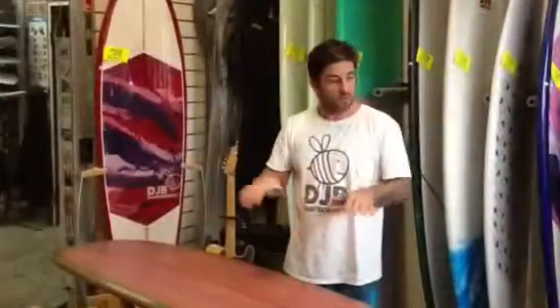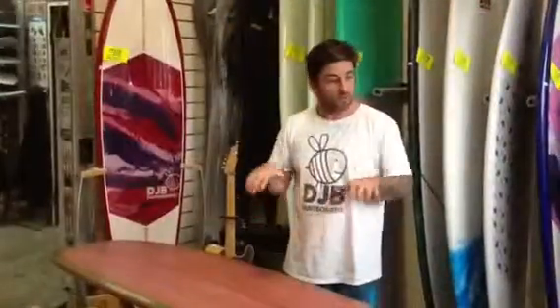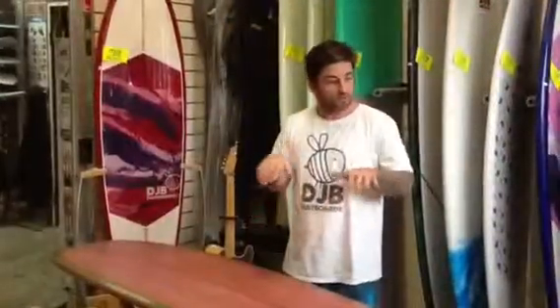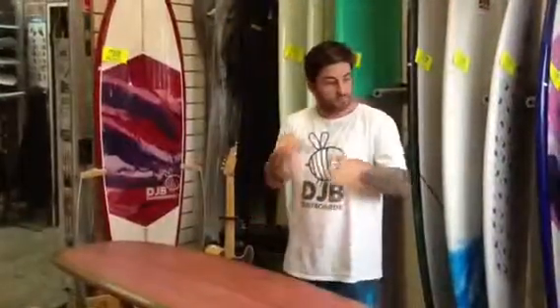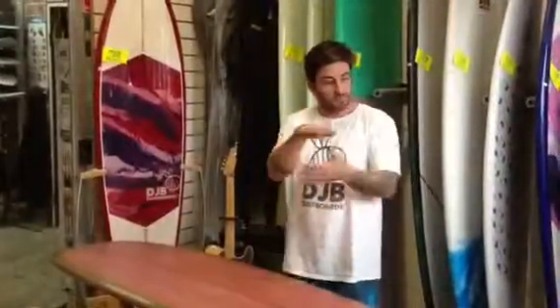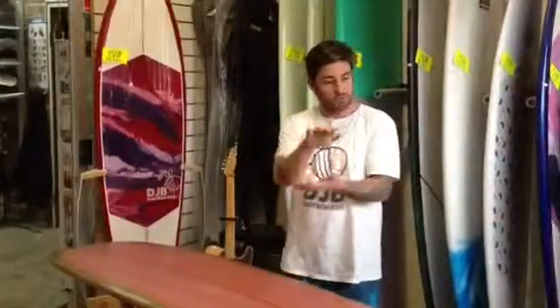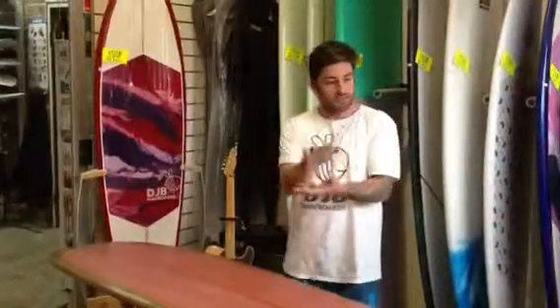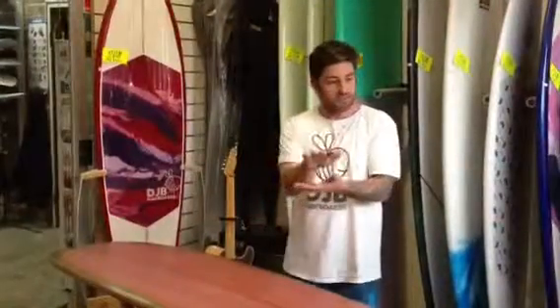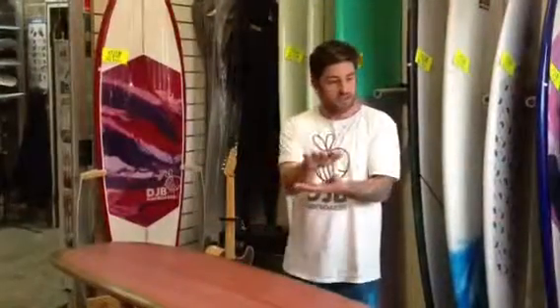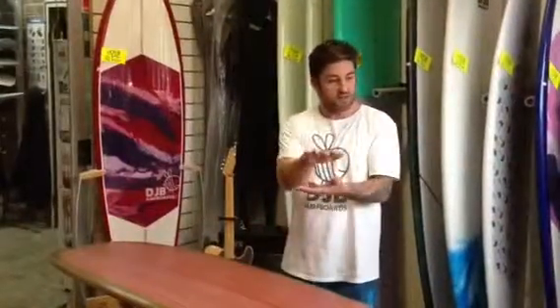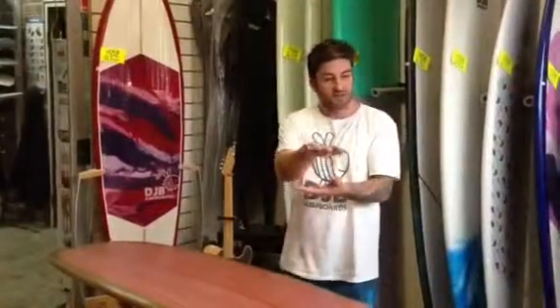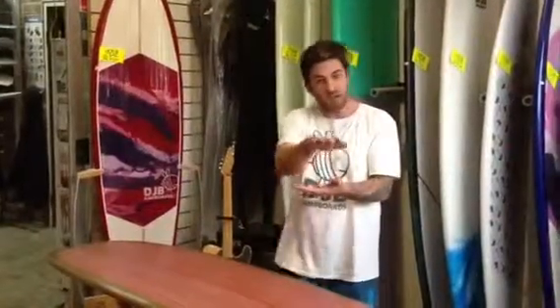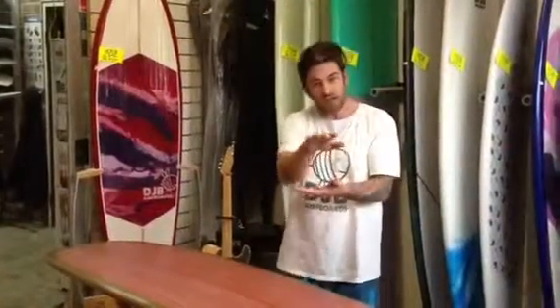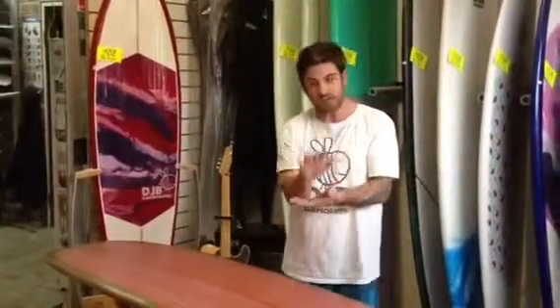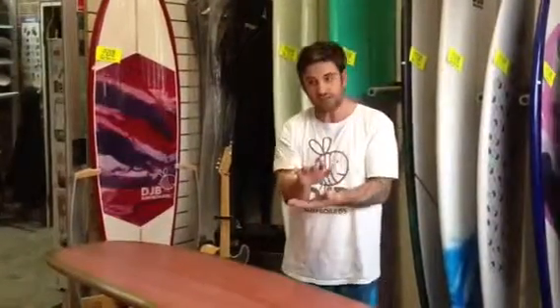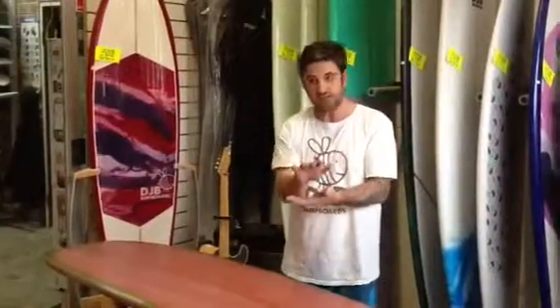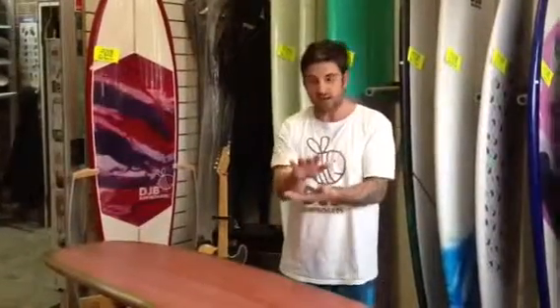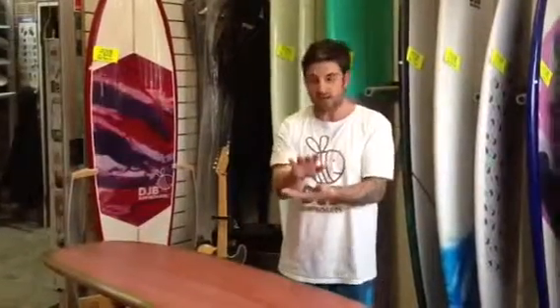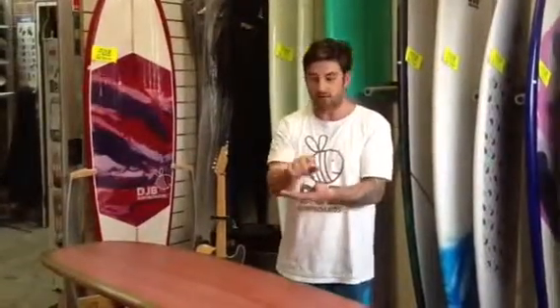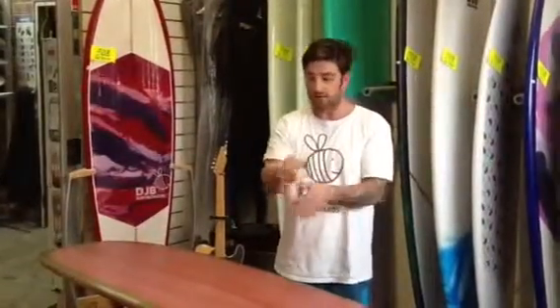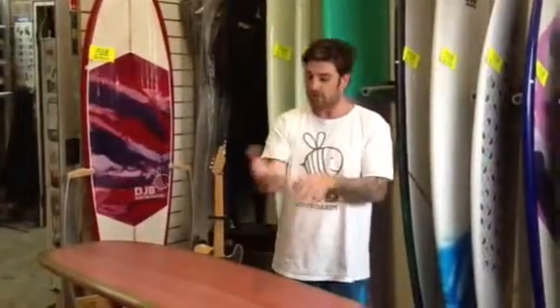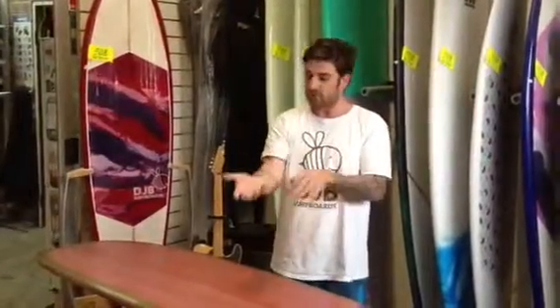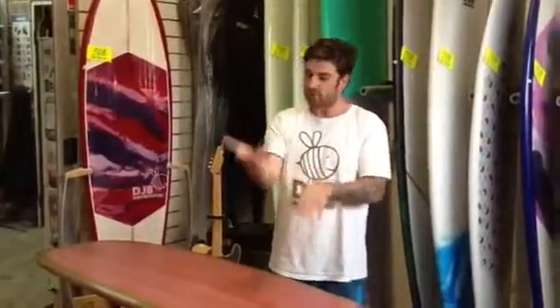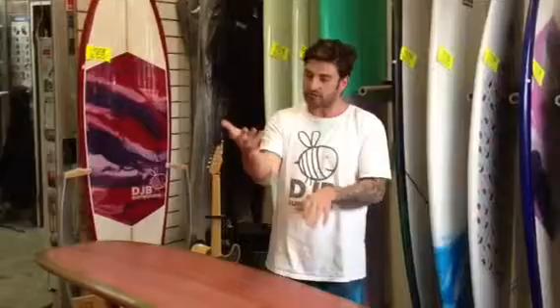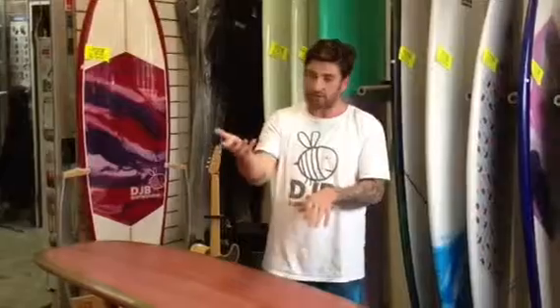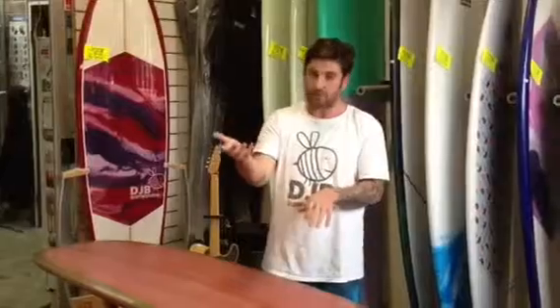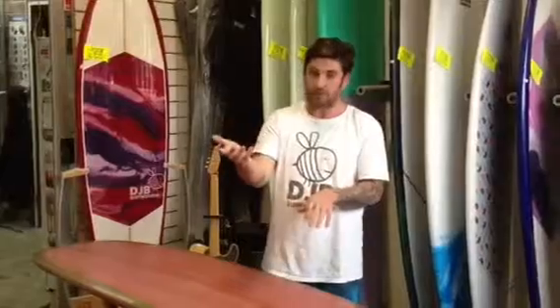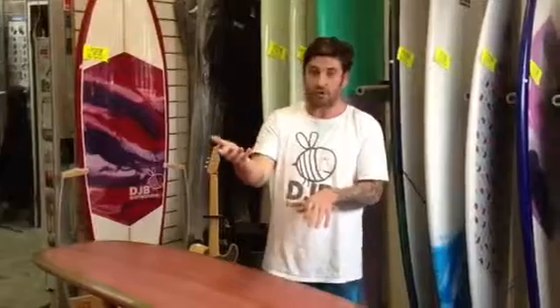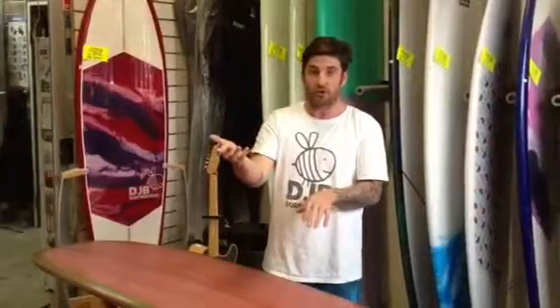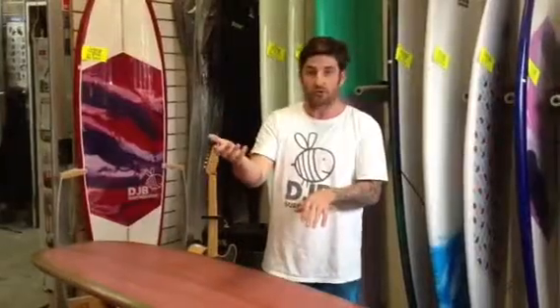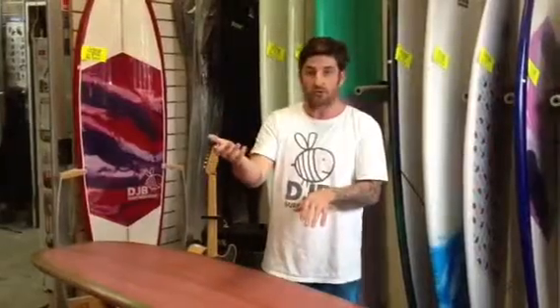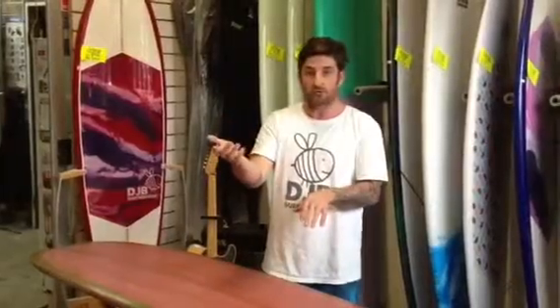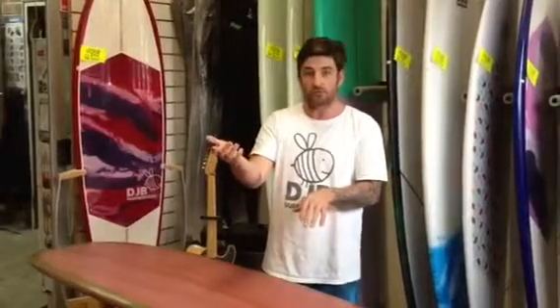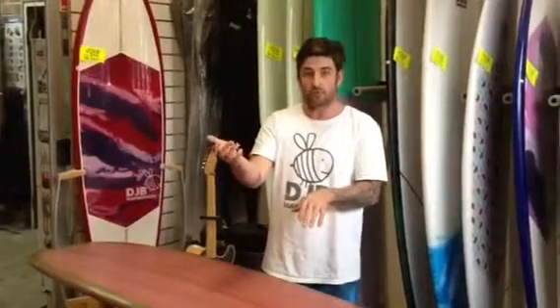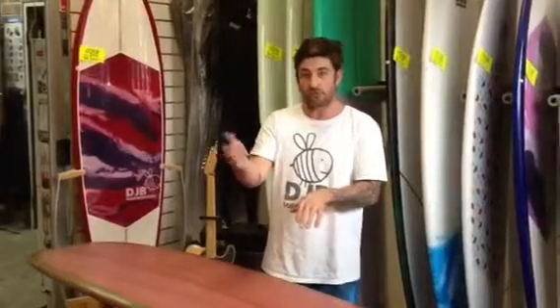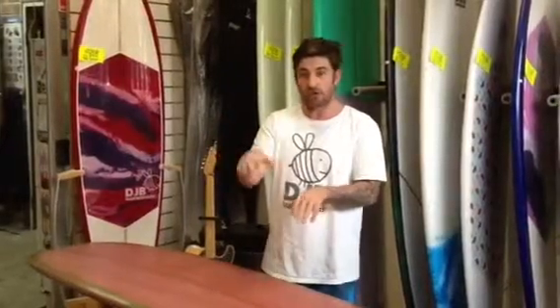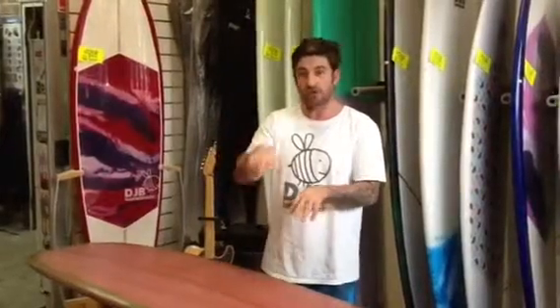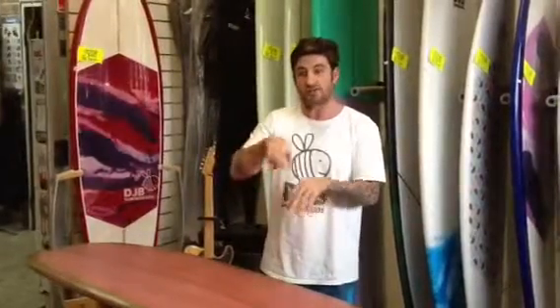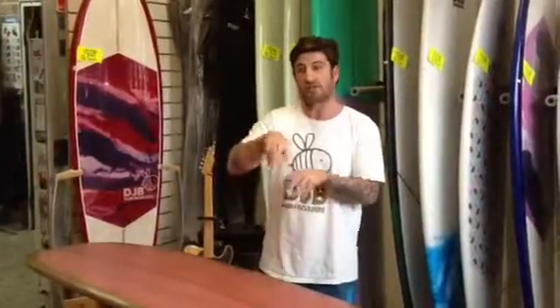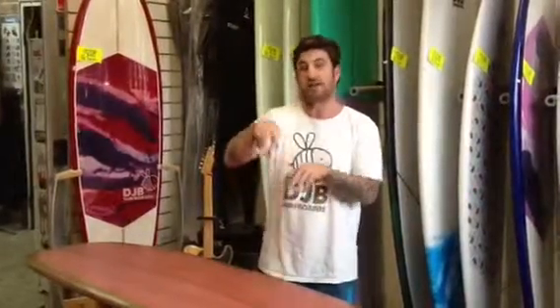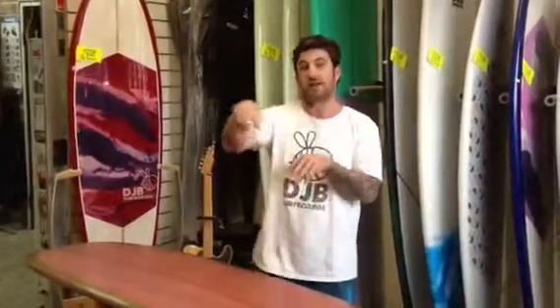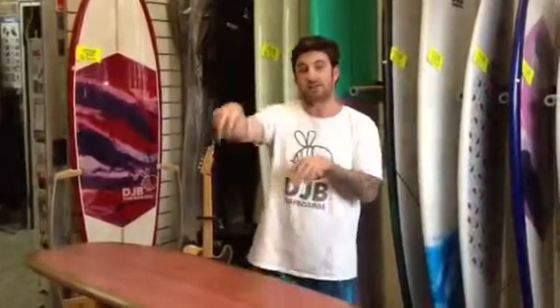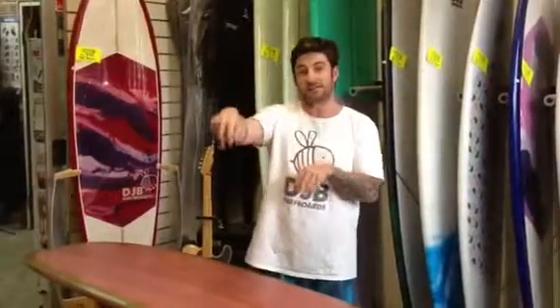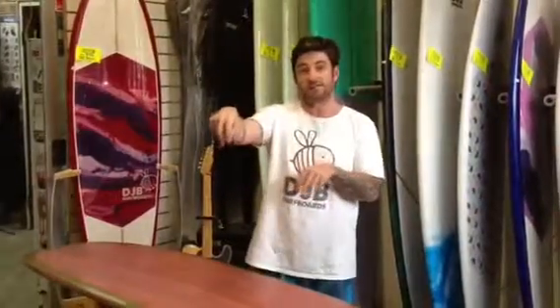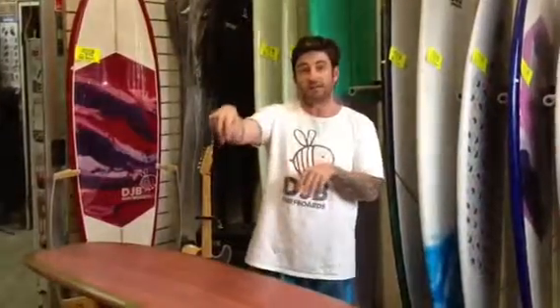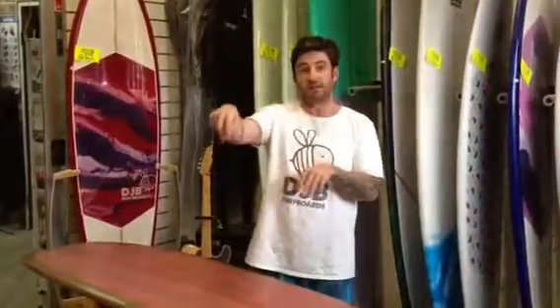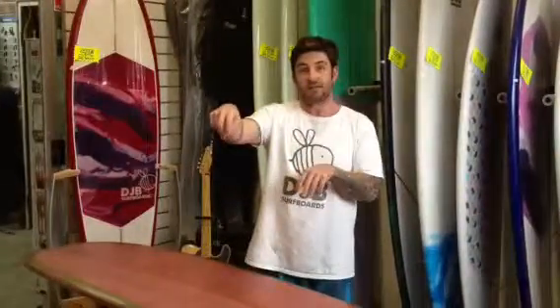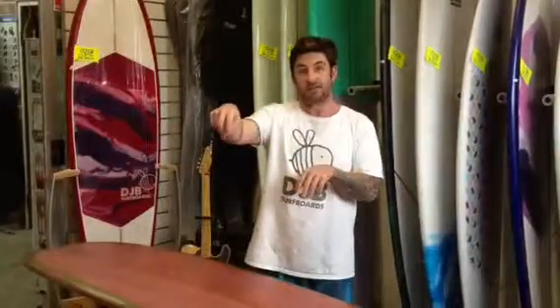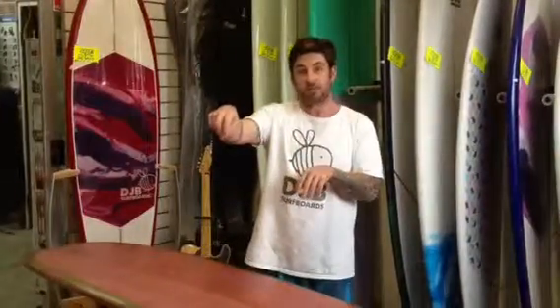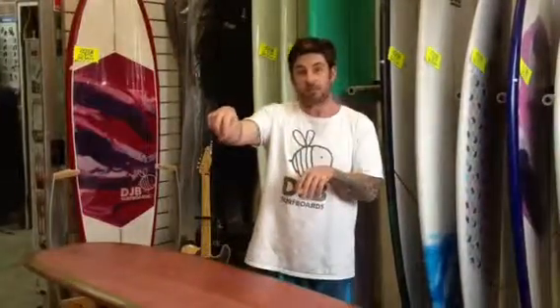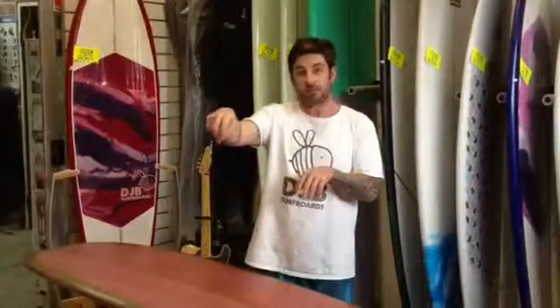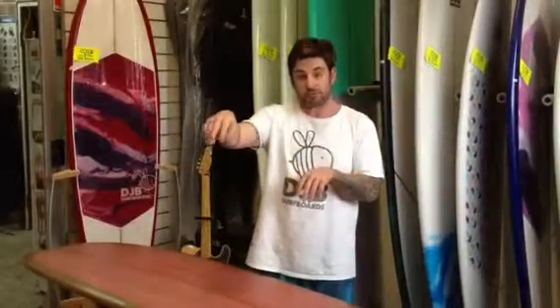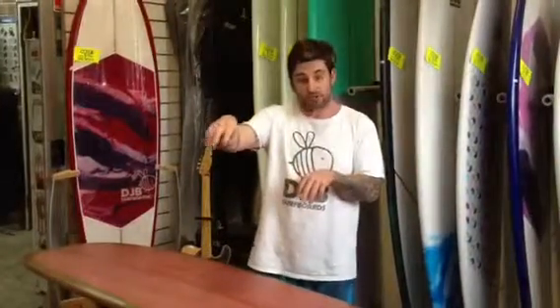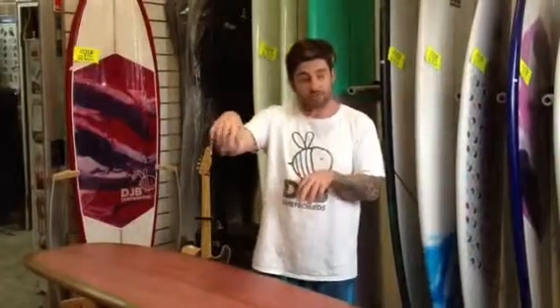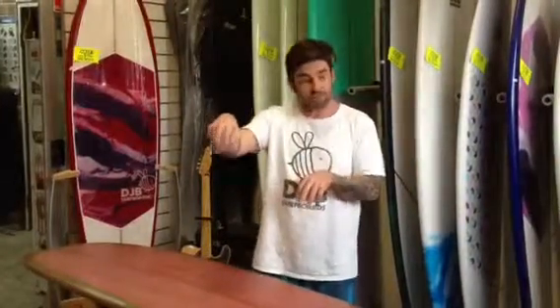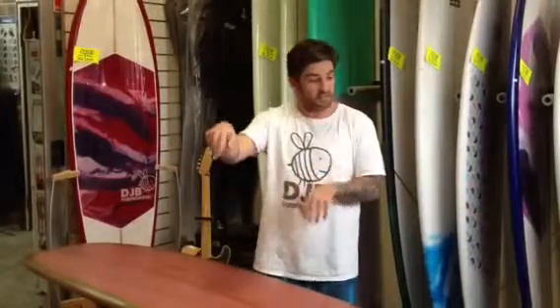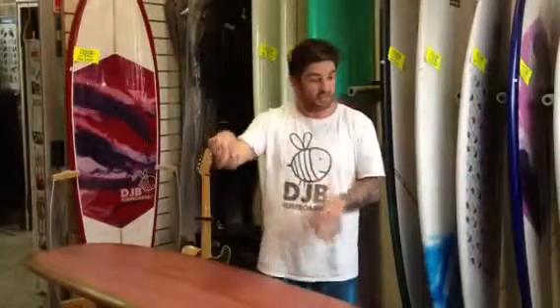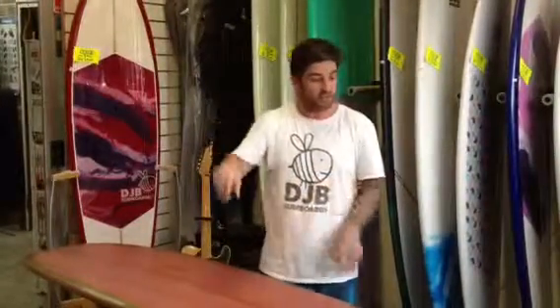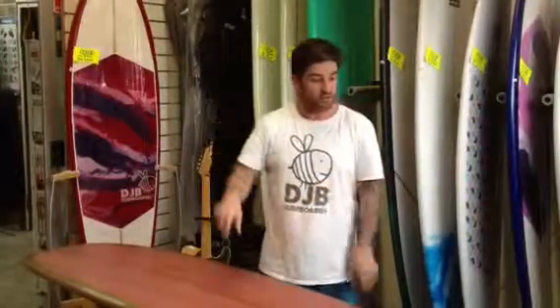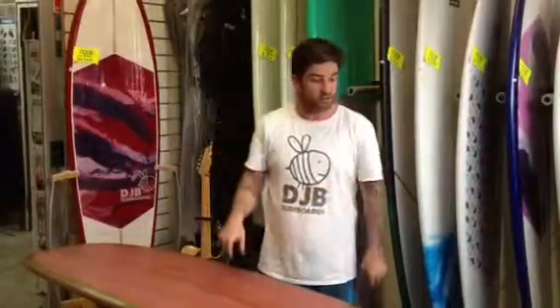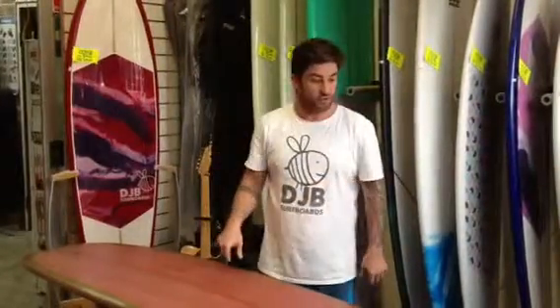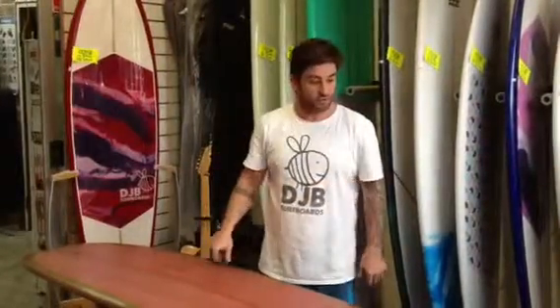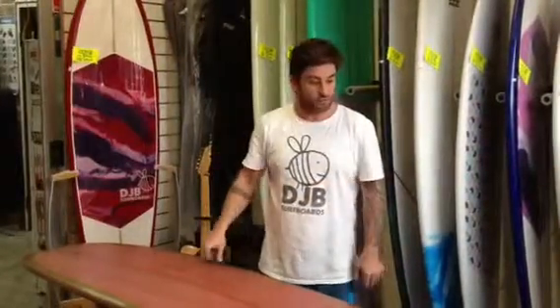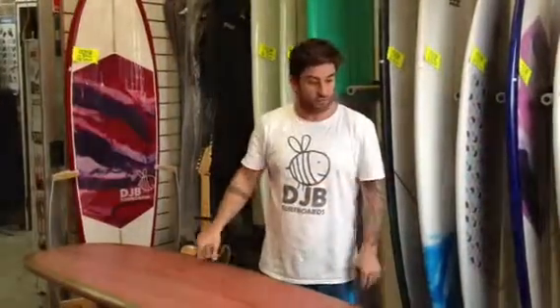Once the board sinks down, the tail sinks down, you've got the lift with the concave through the nose. That allows you to get up to the nose and easily ride it as a Nose Rider board.